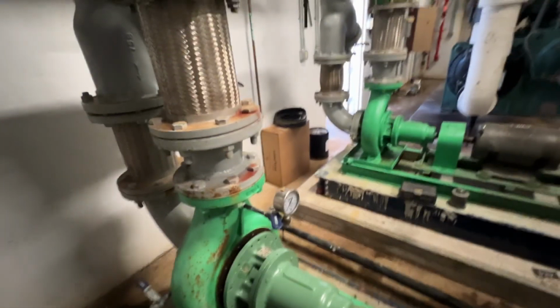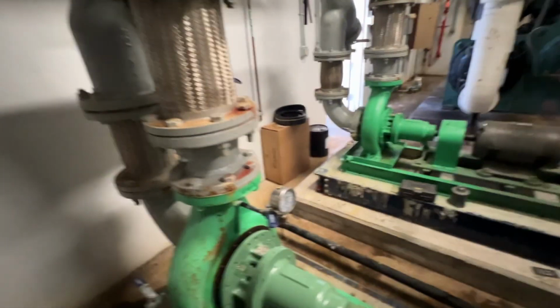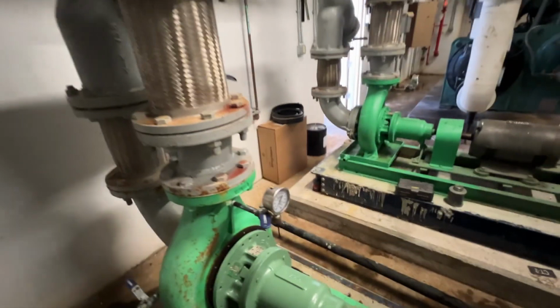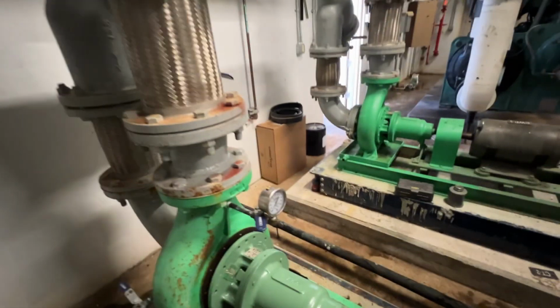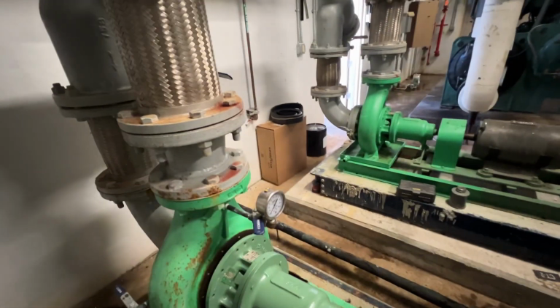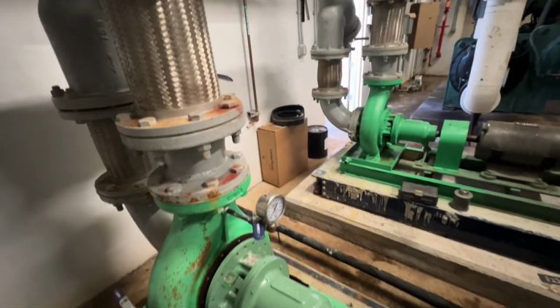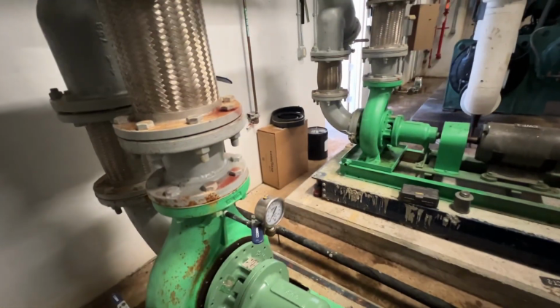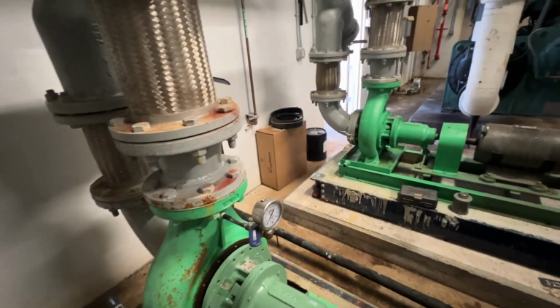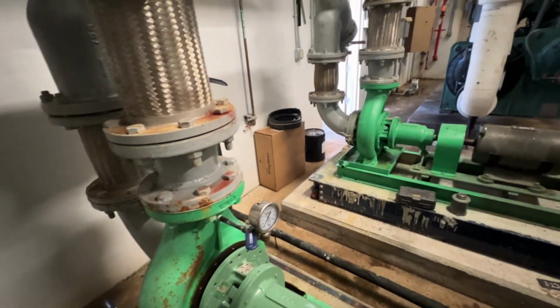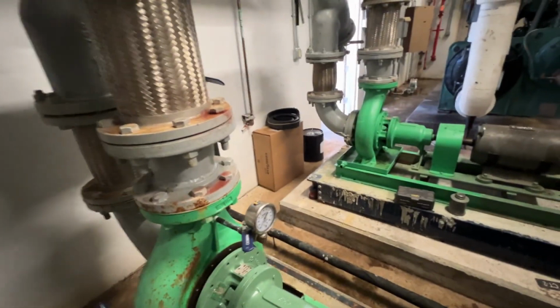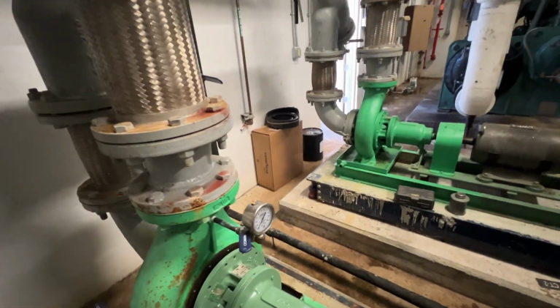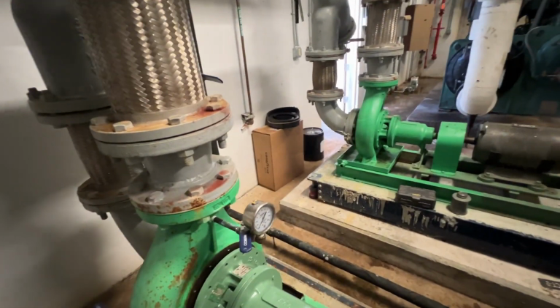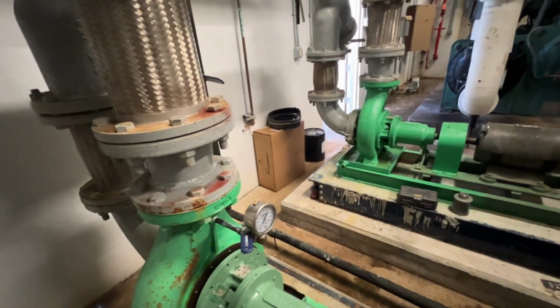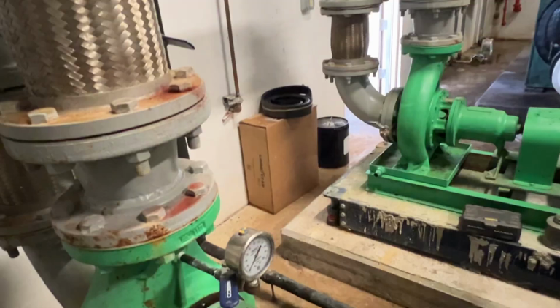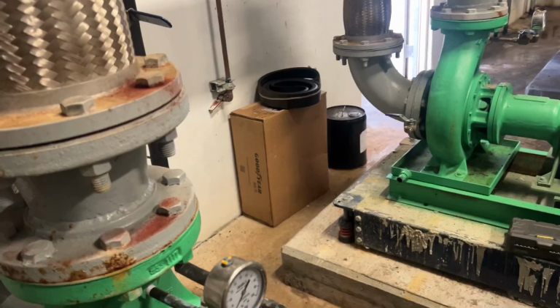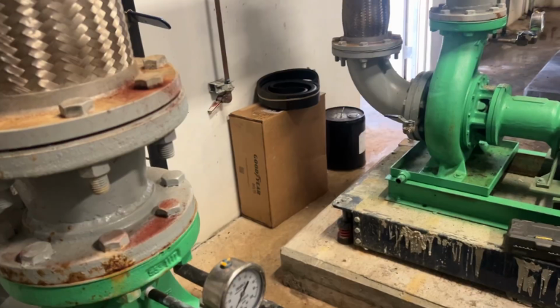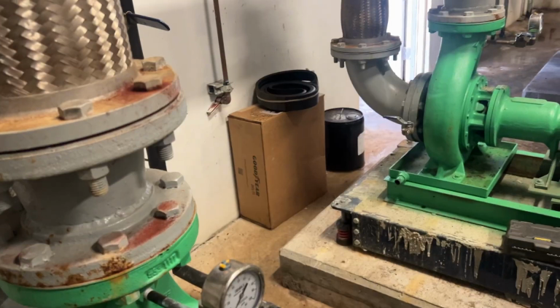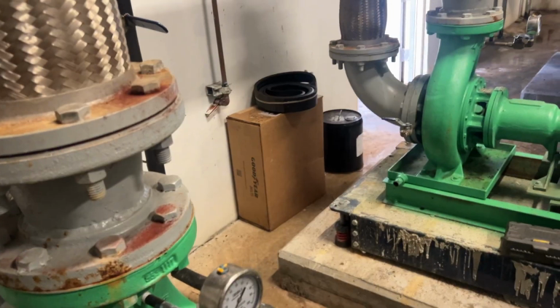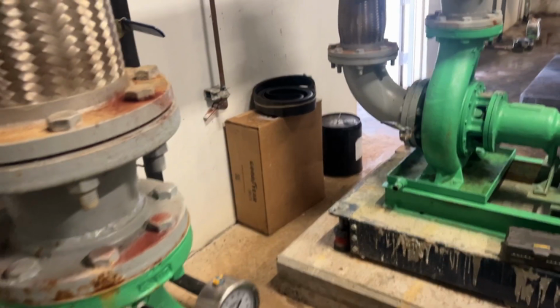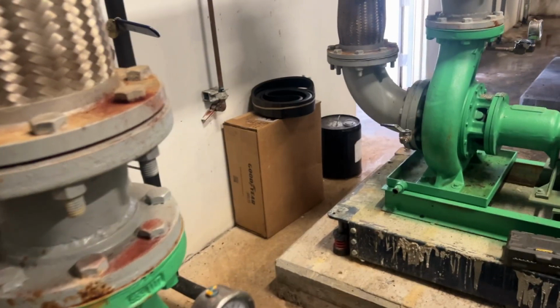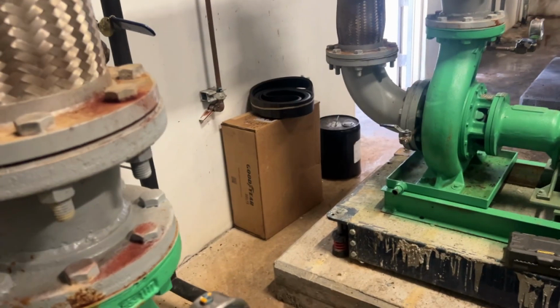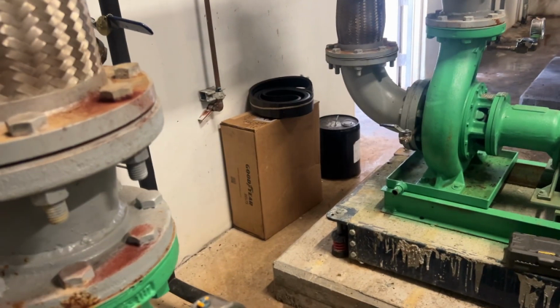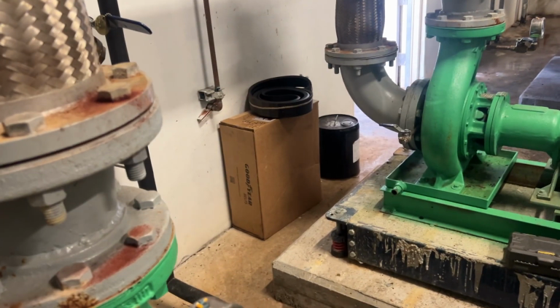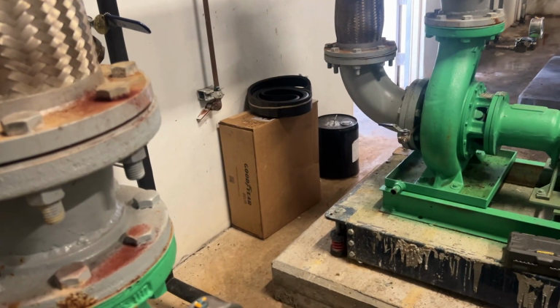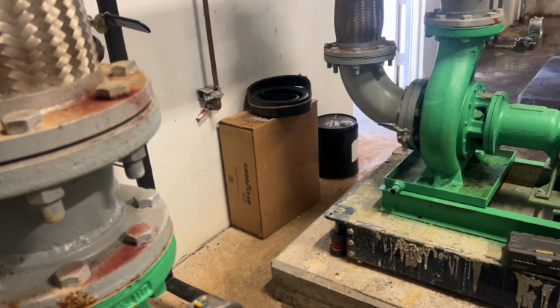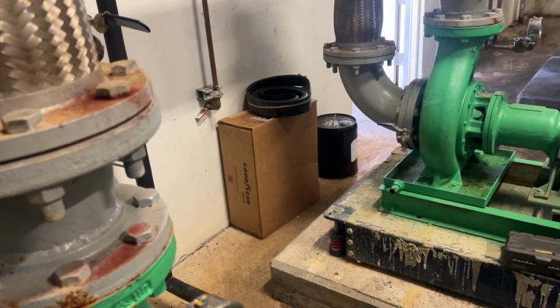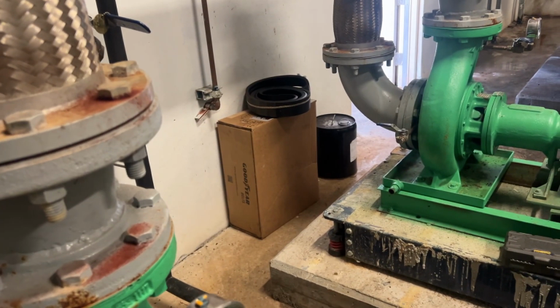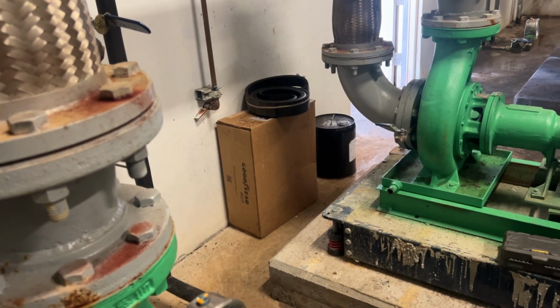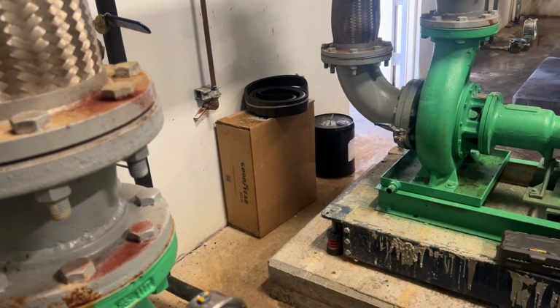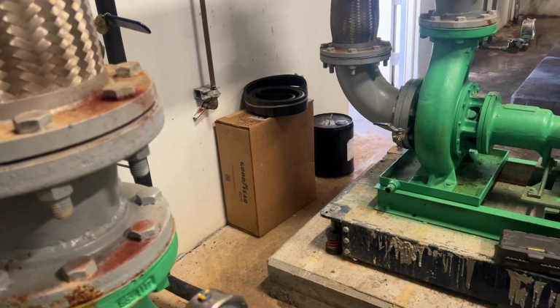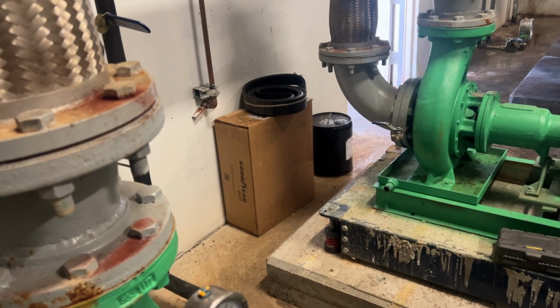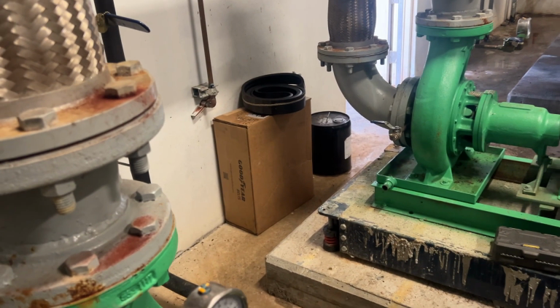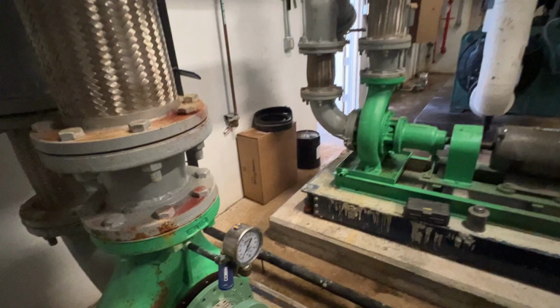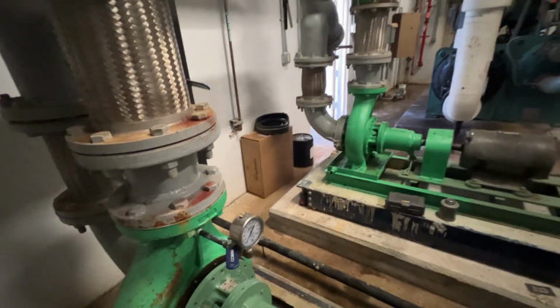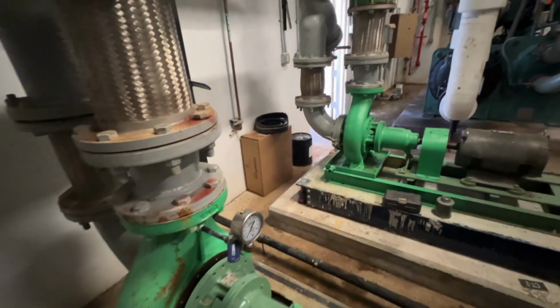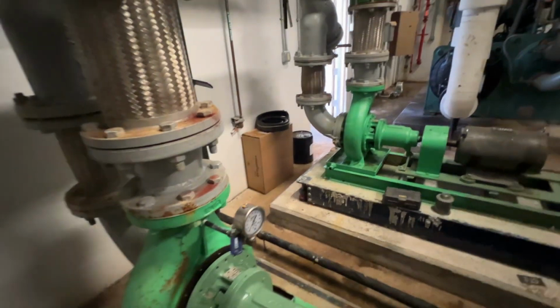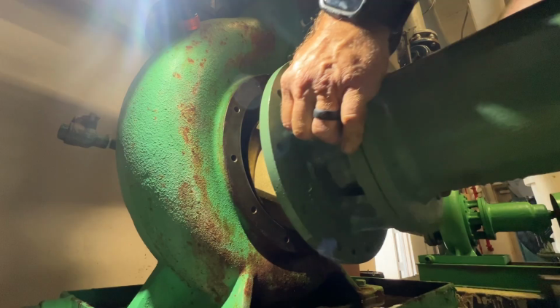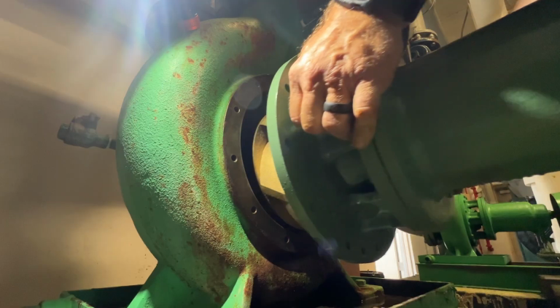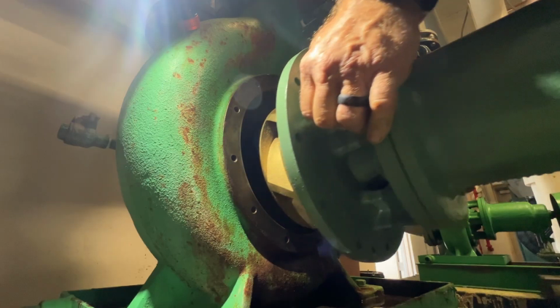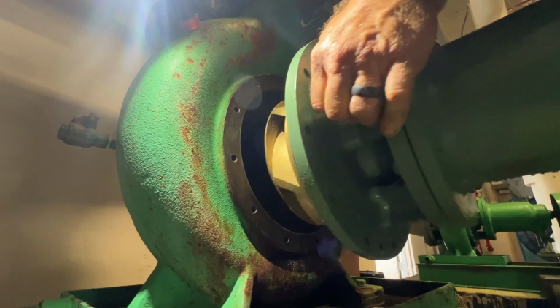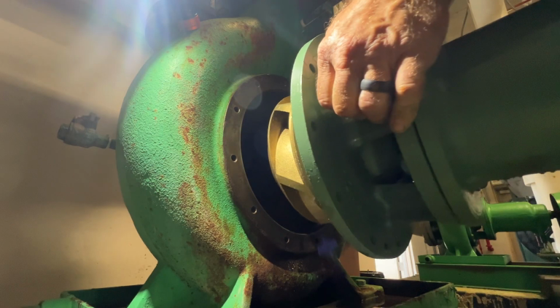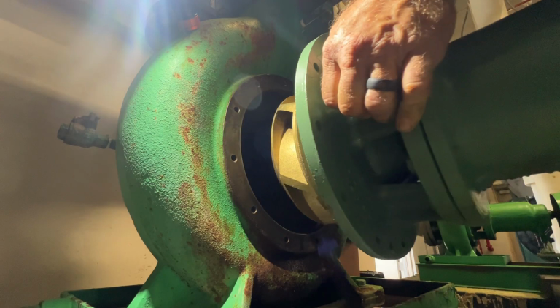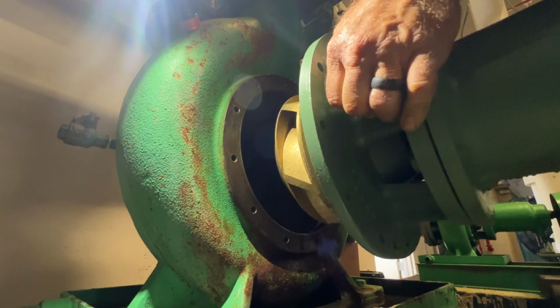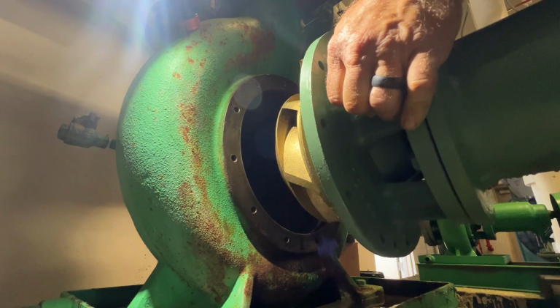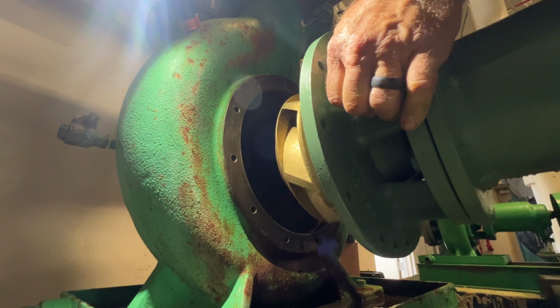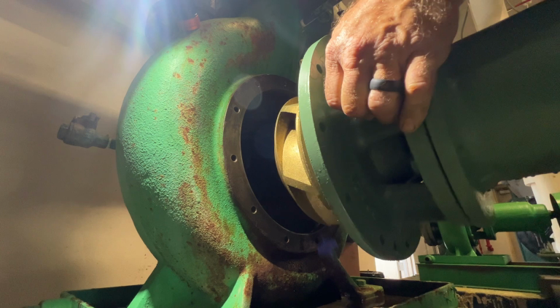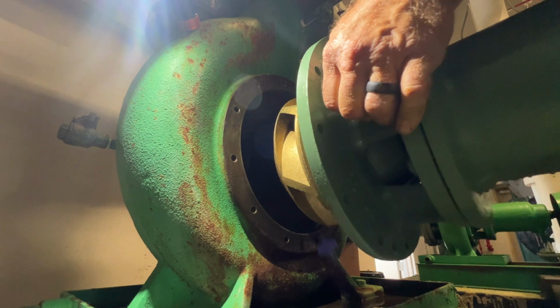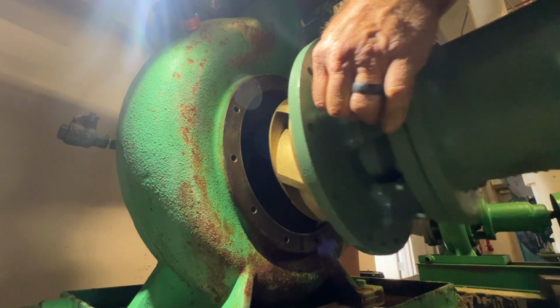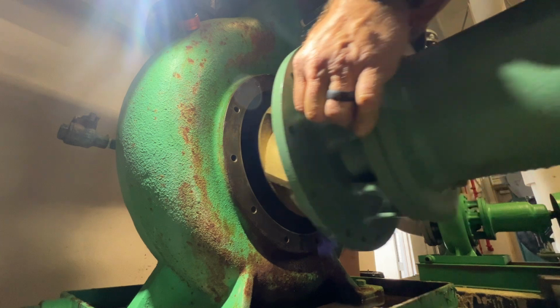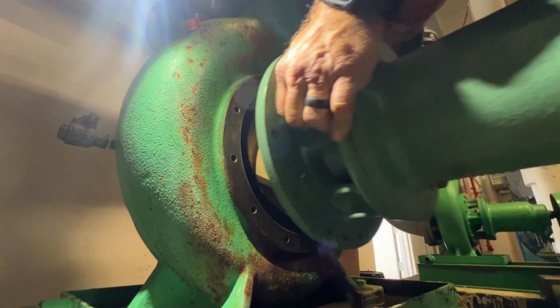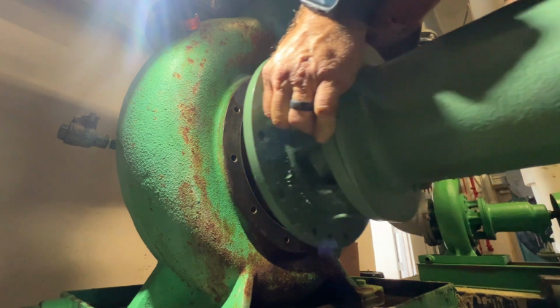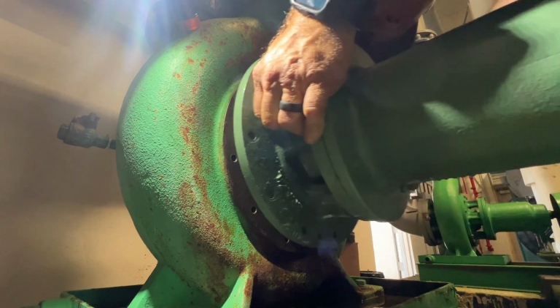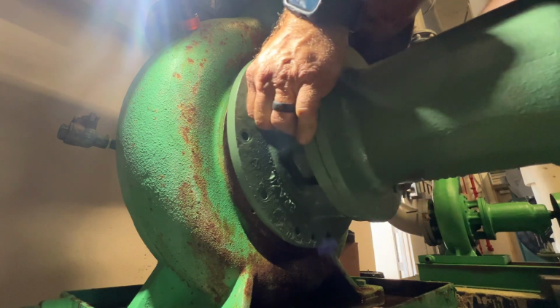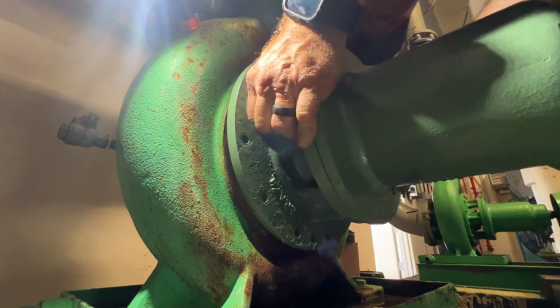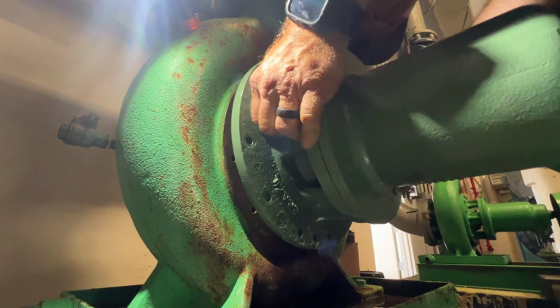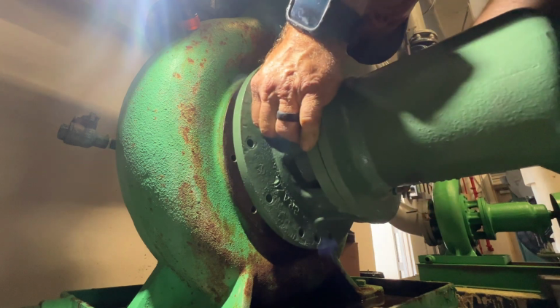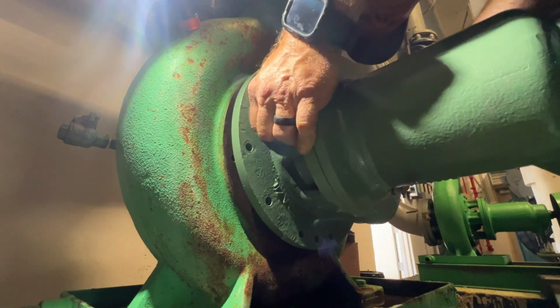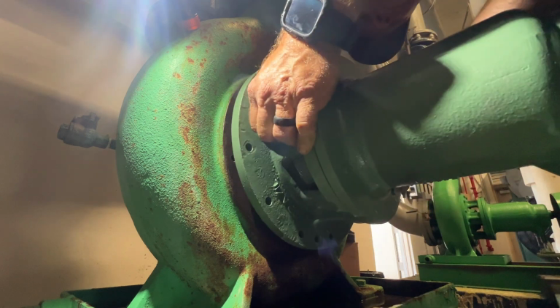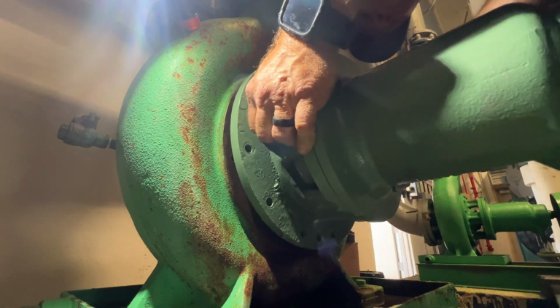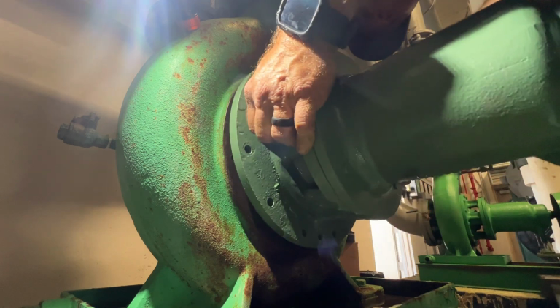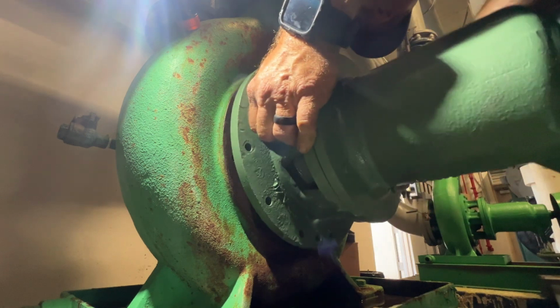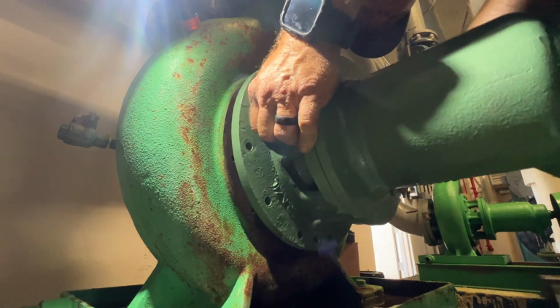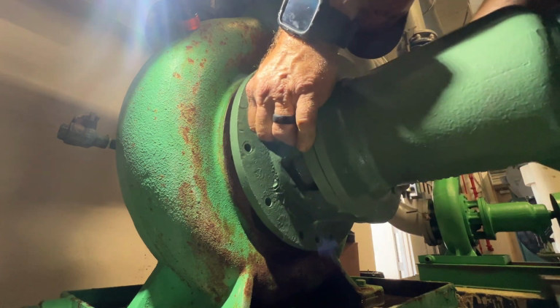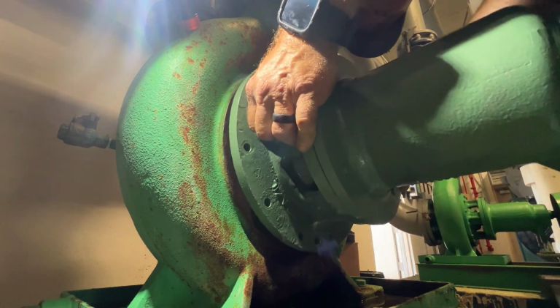There are our belts over there for the tower.